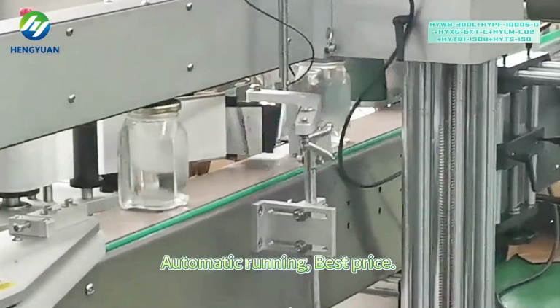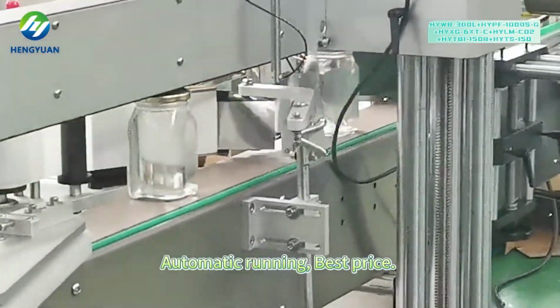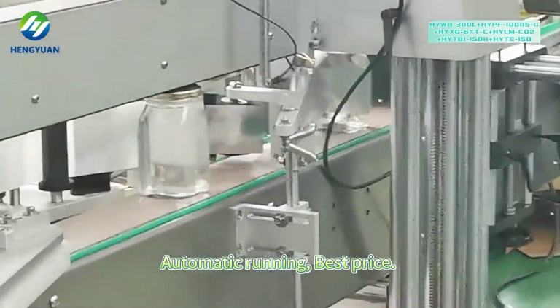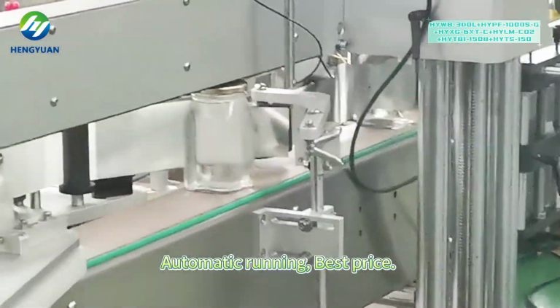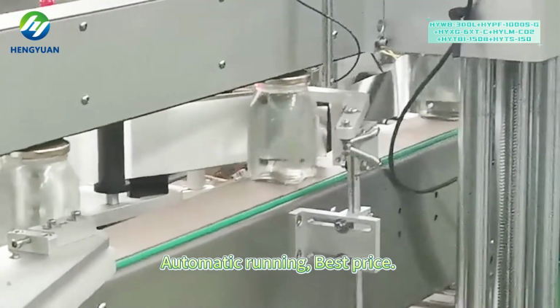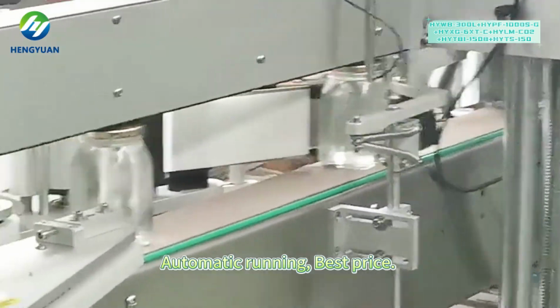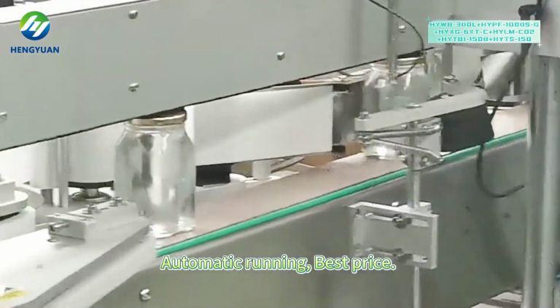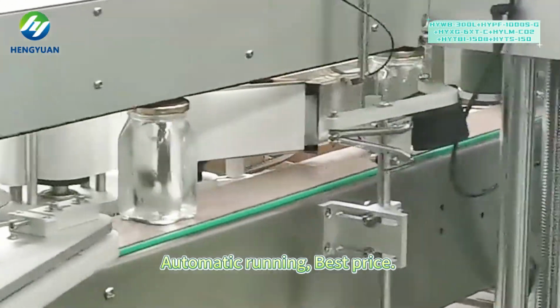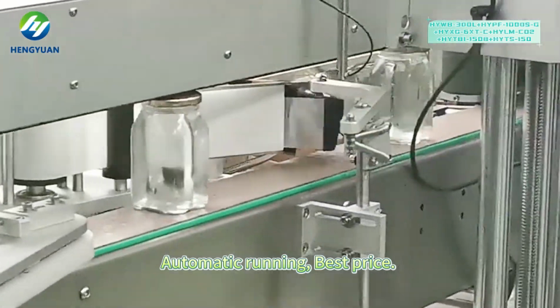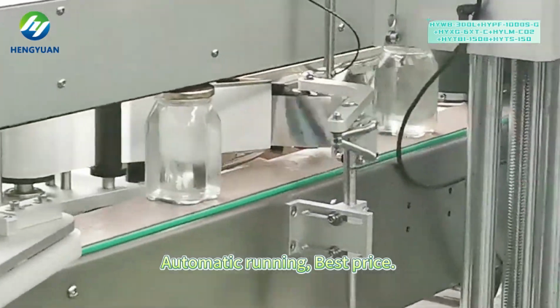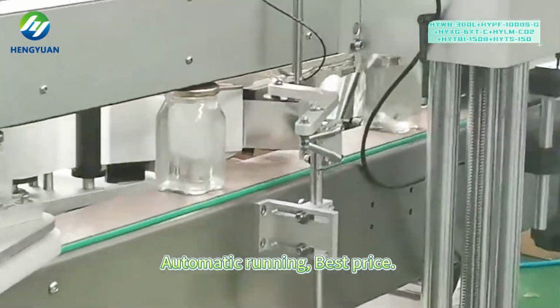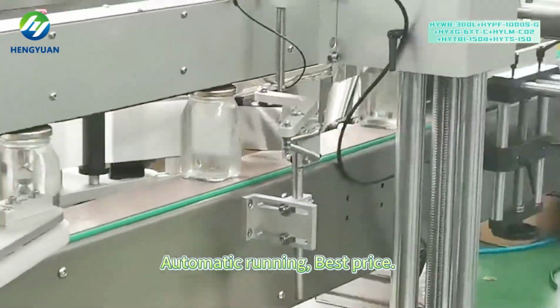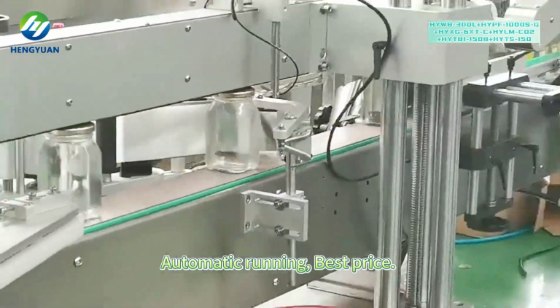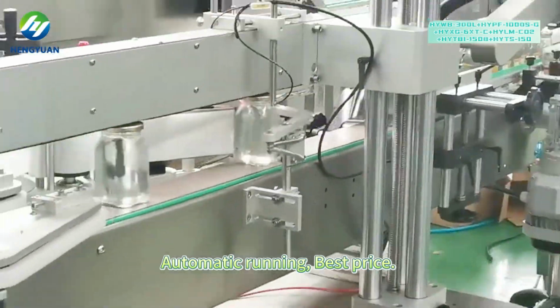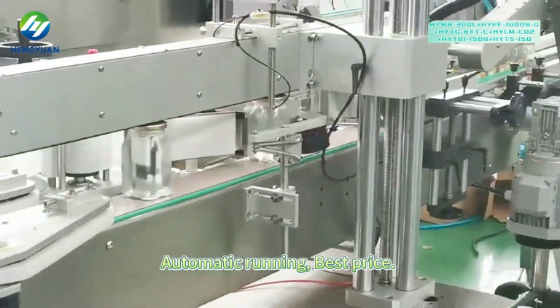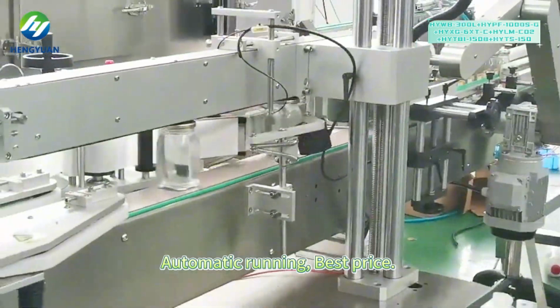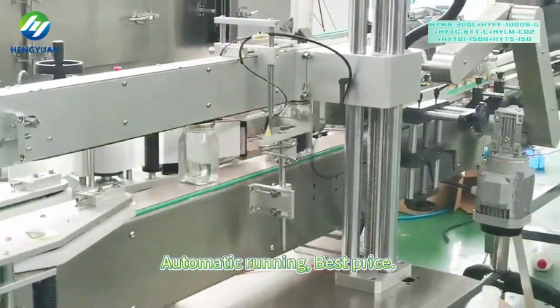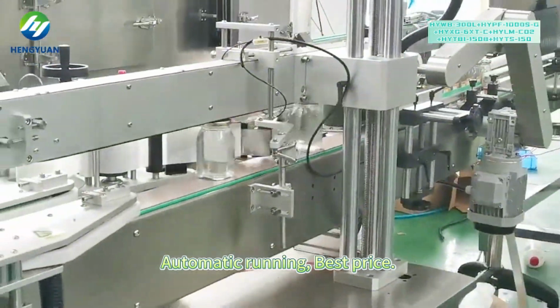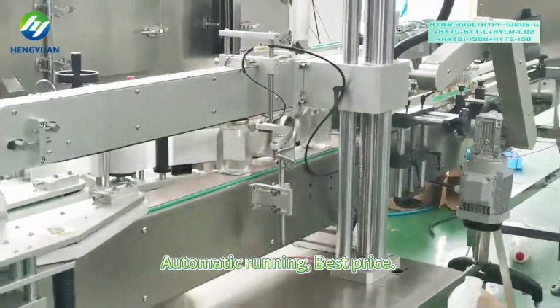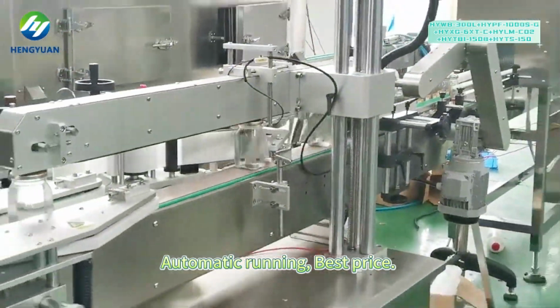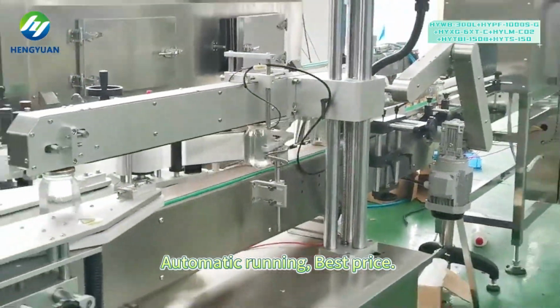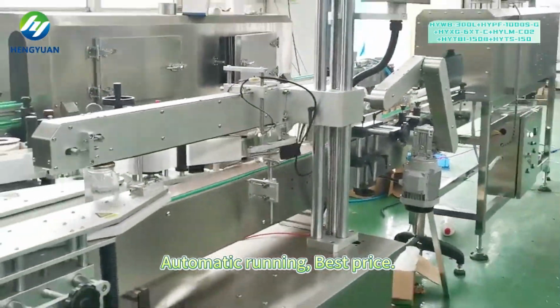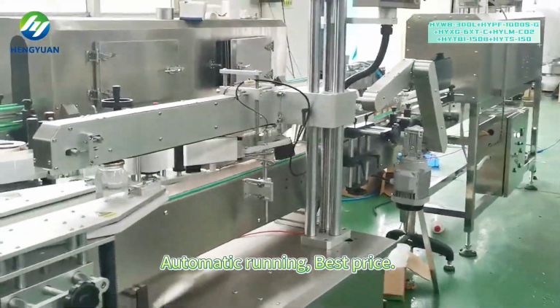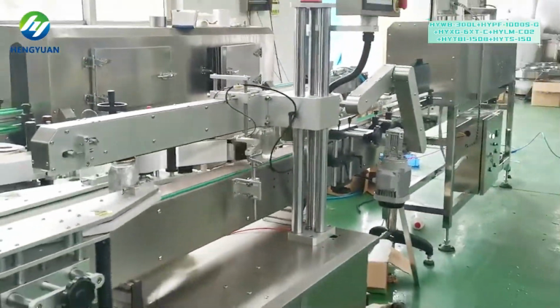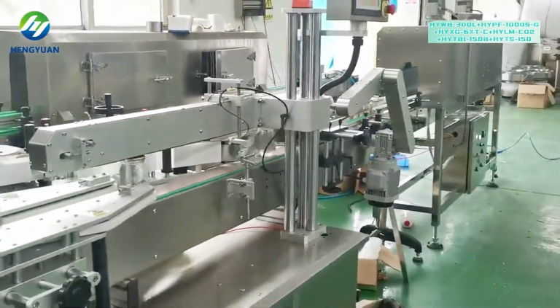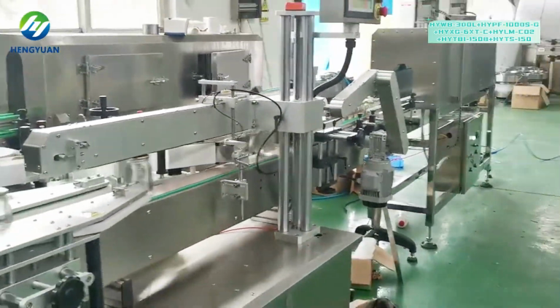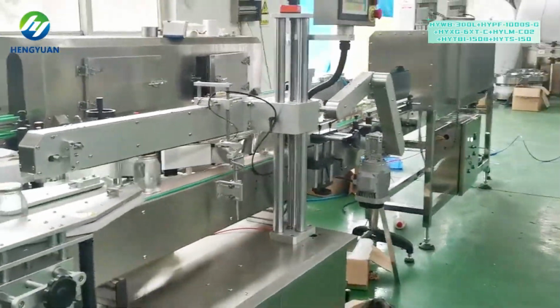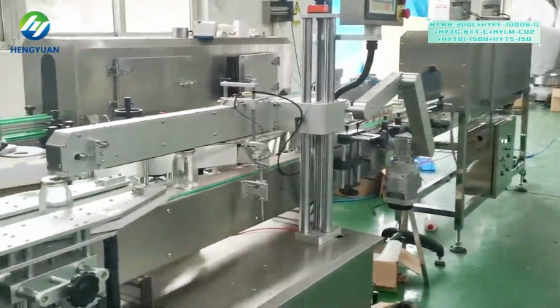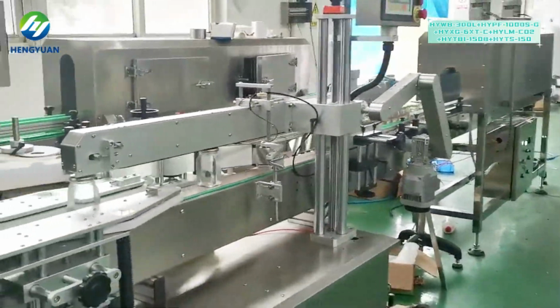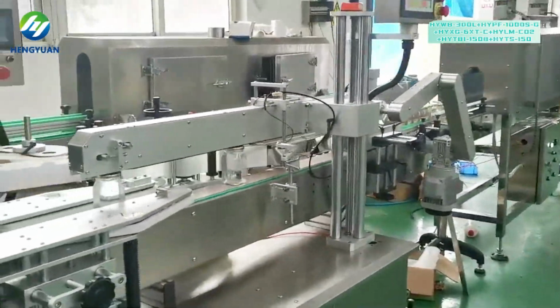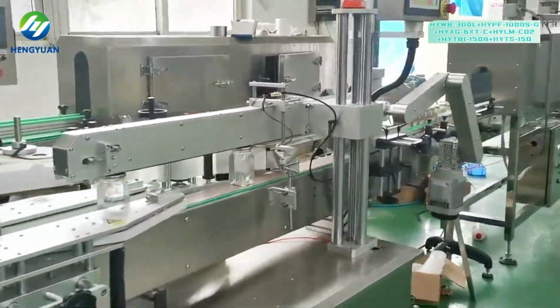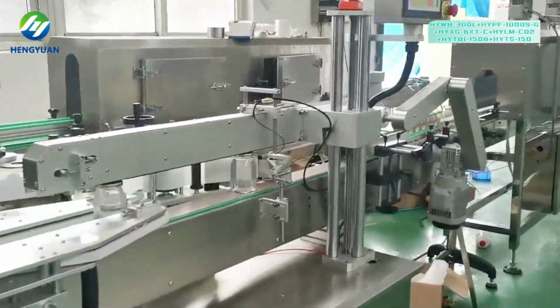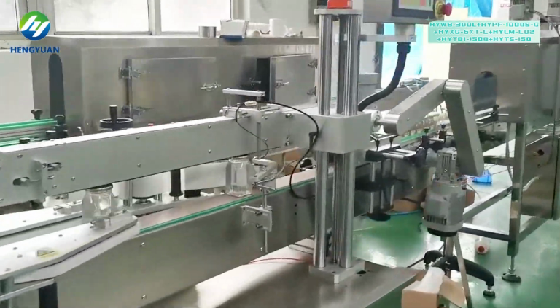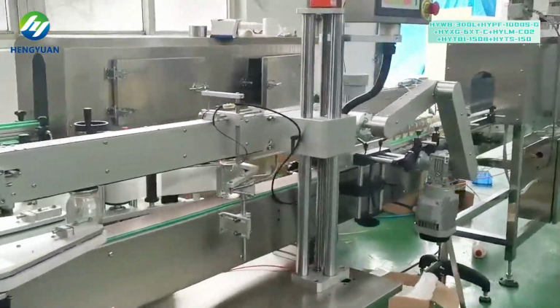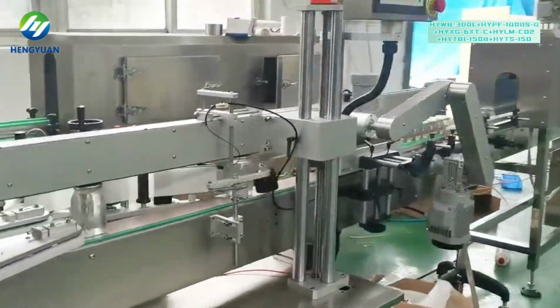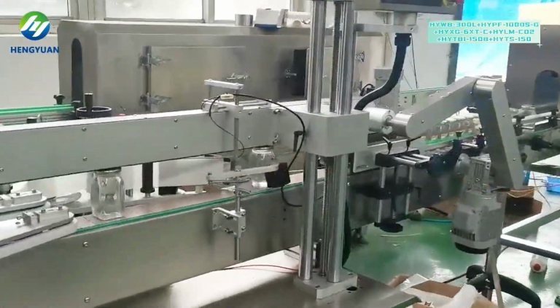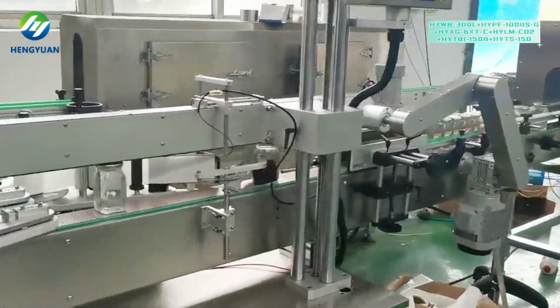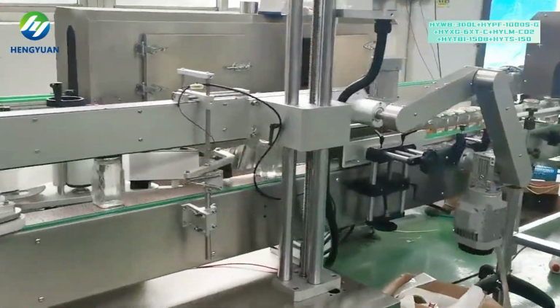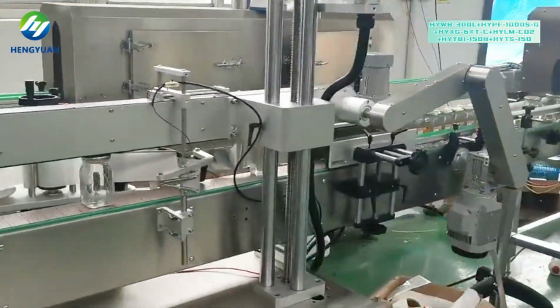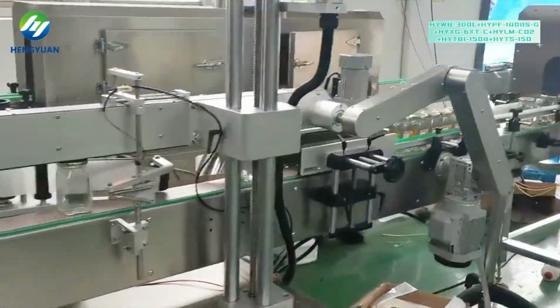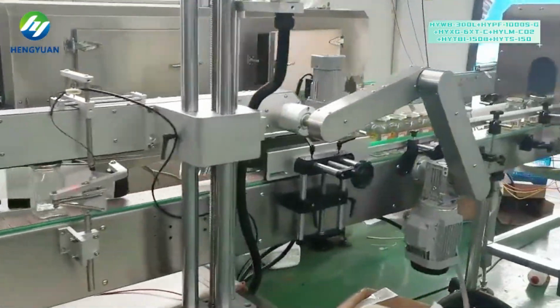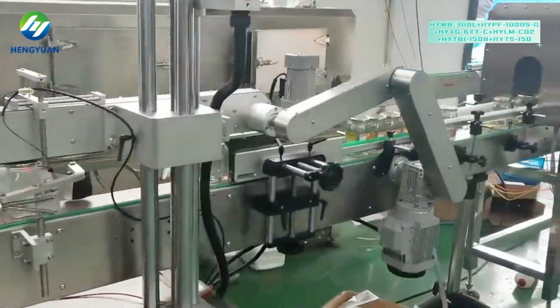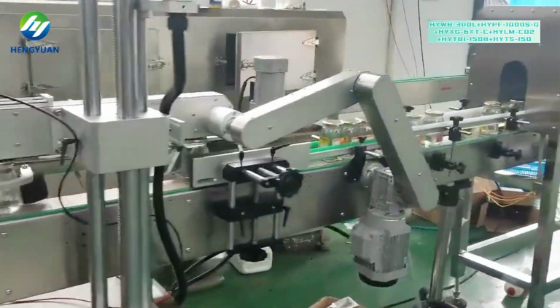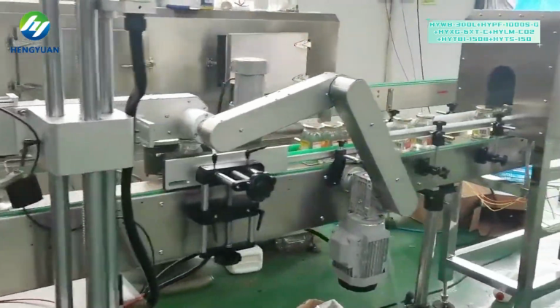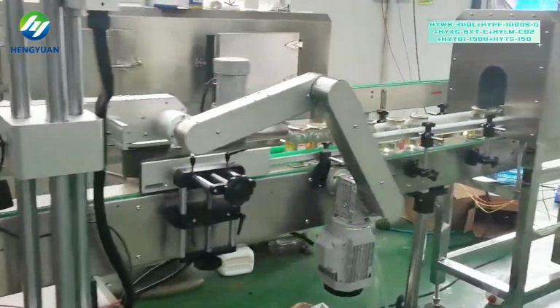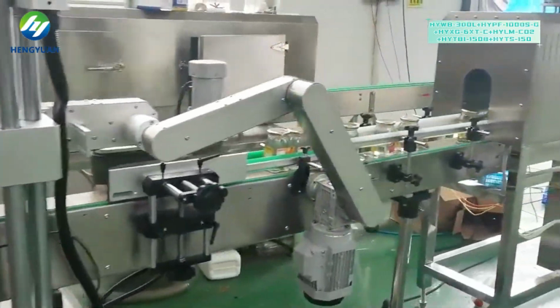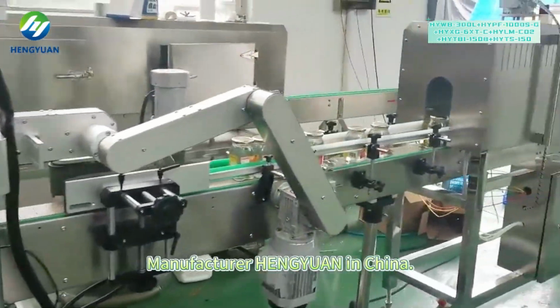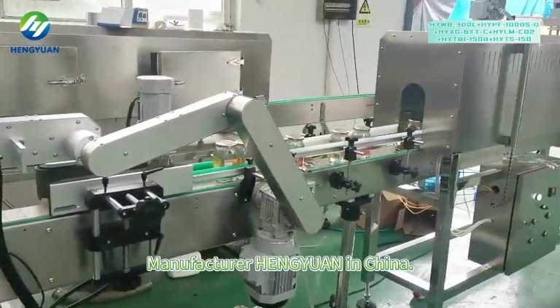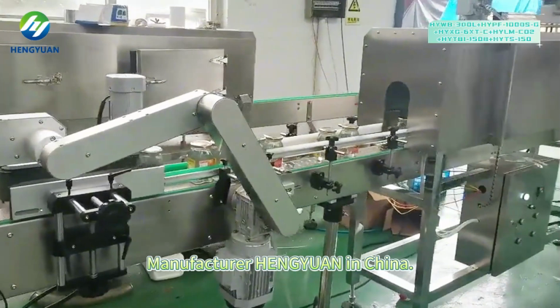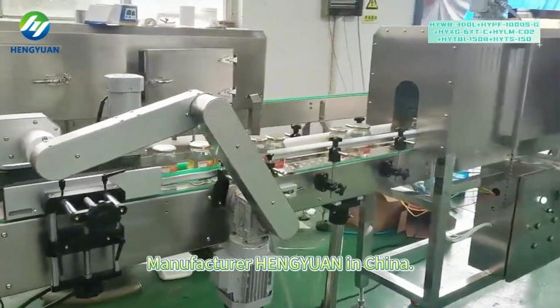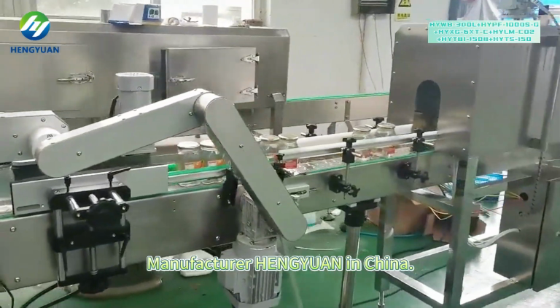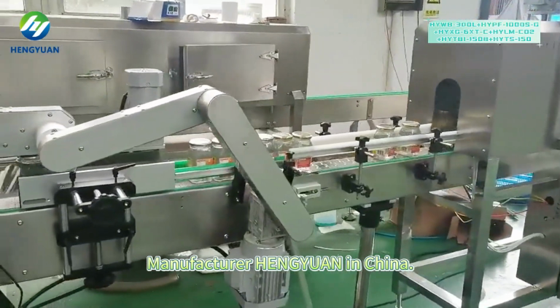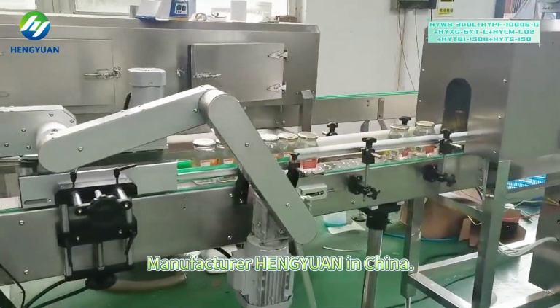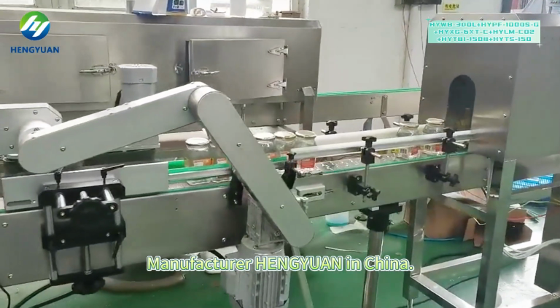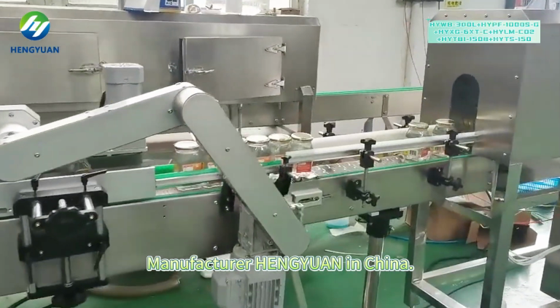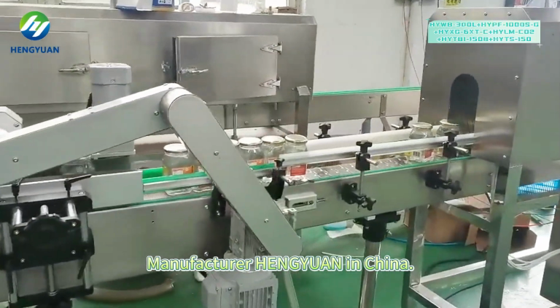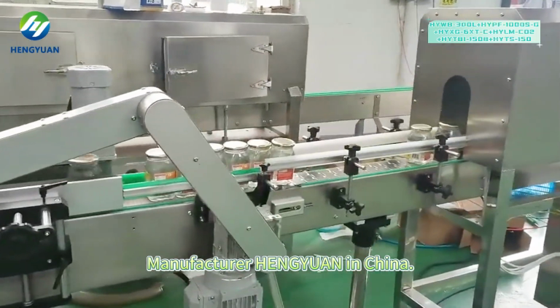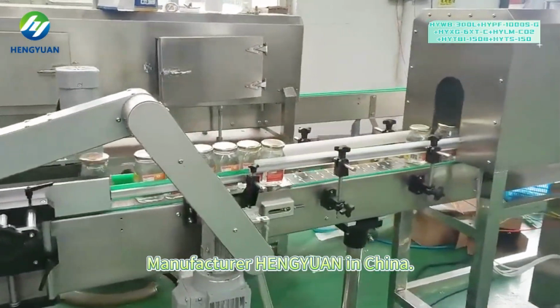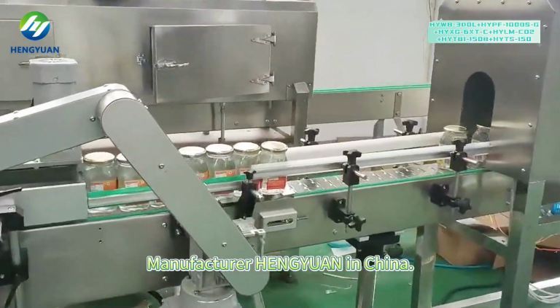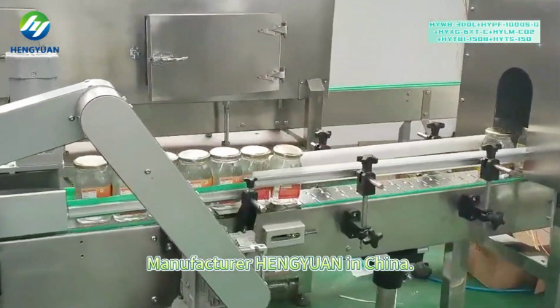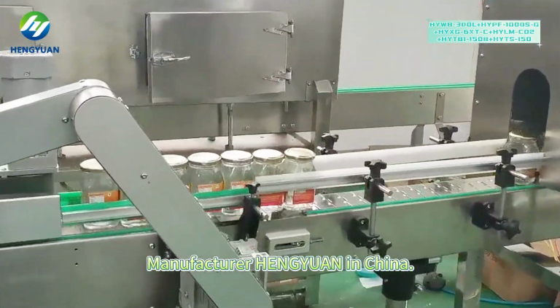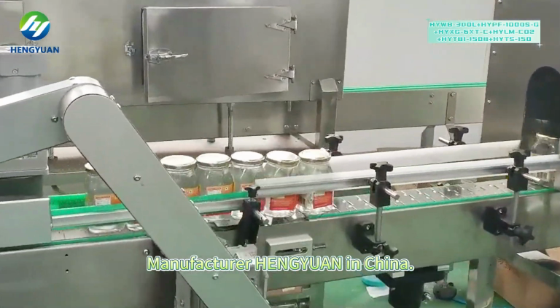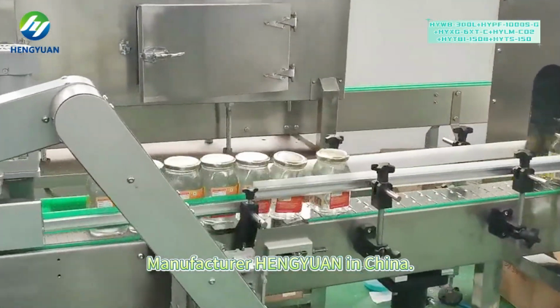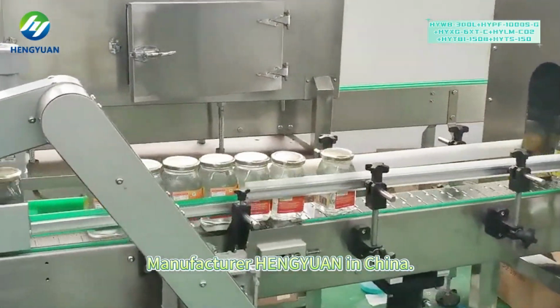Automatic Running, Best Class. Manufacturing in China.